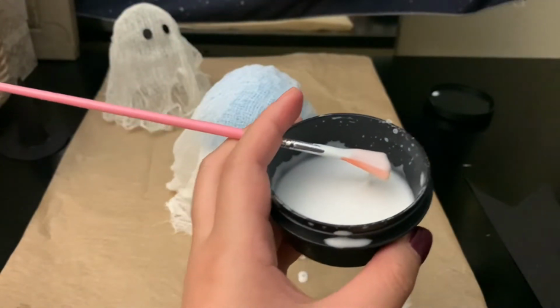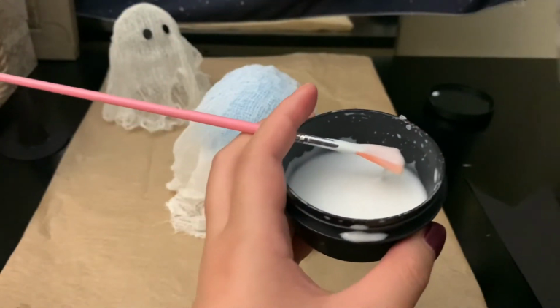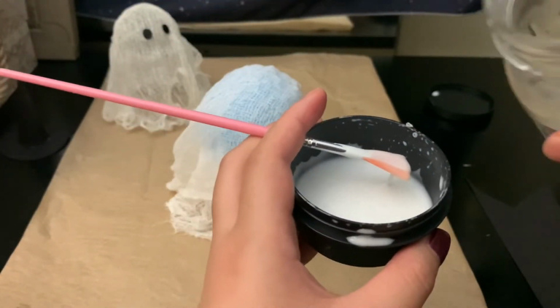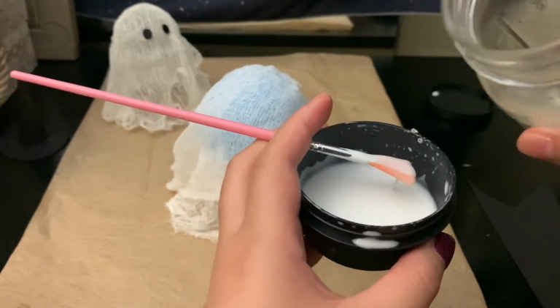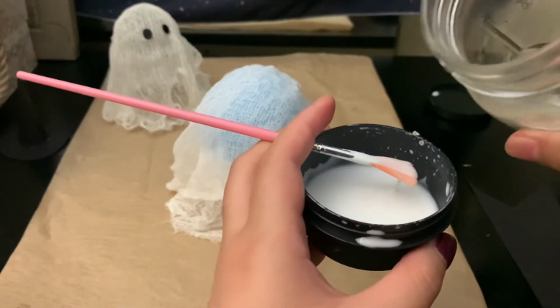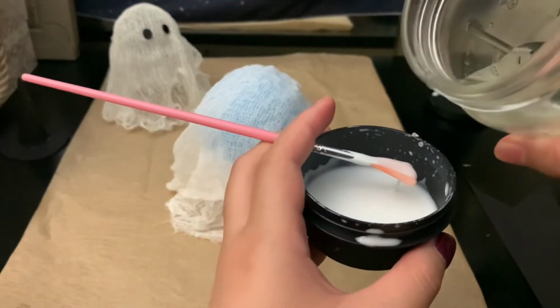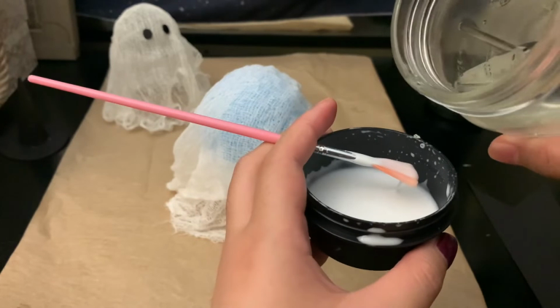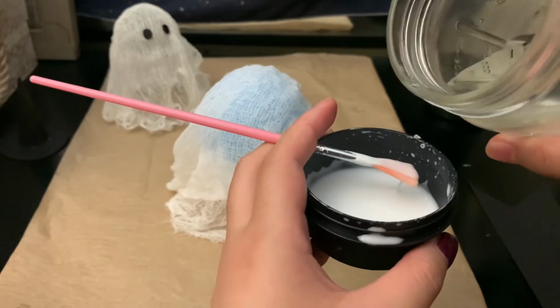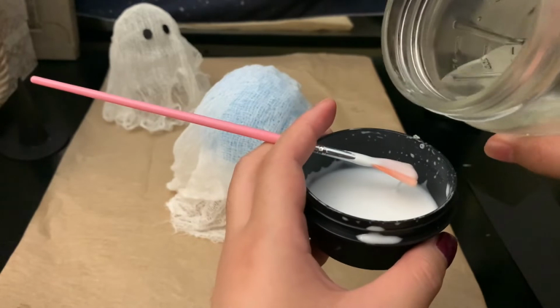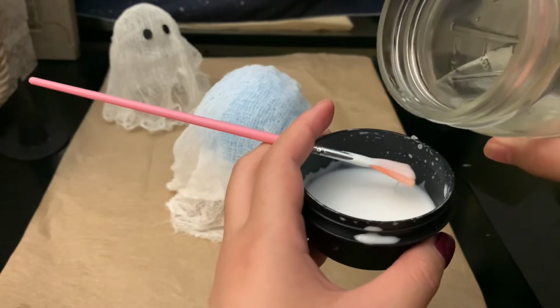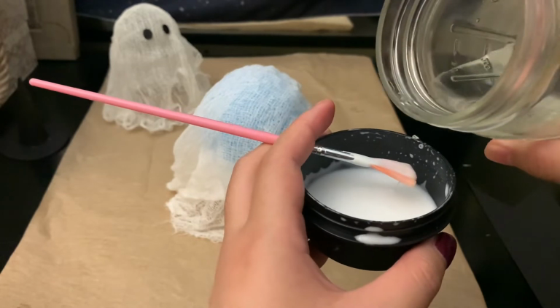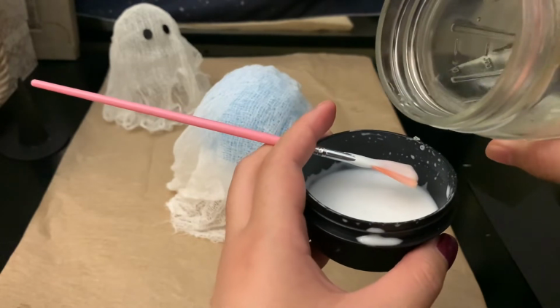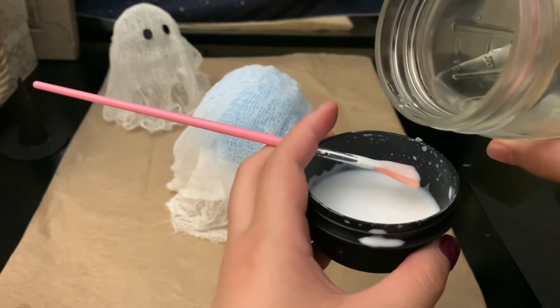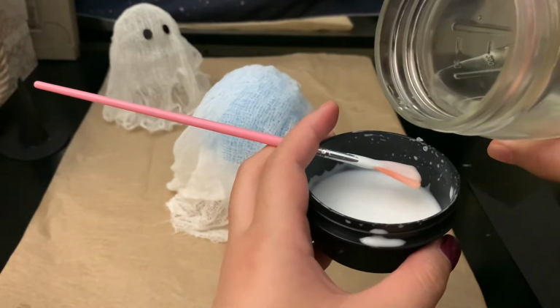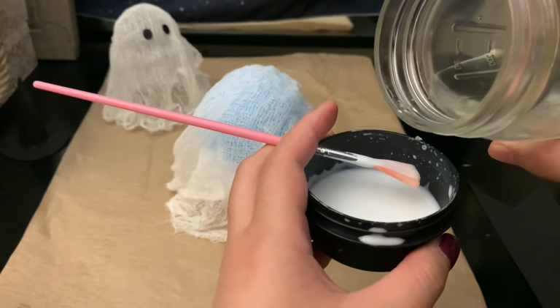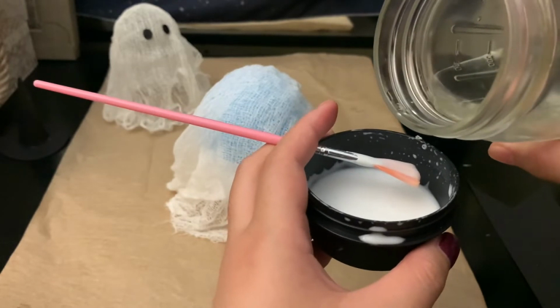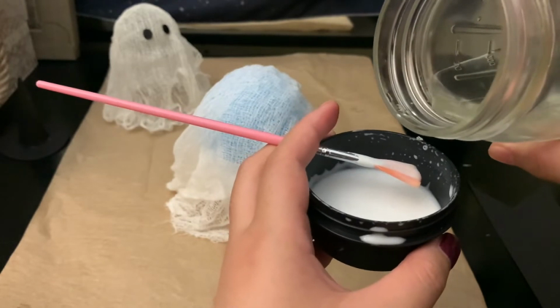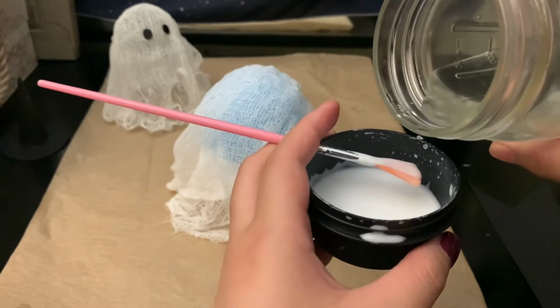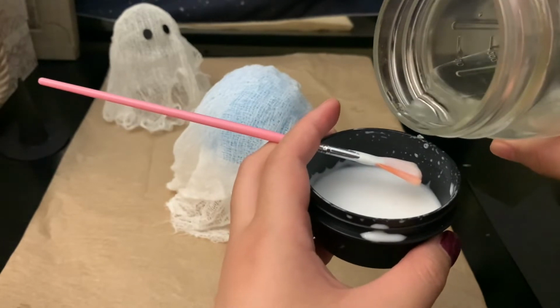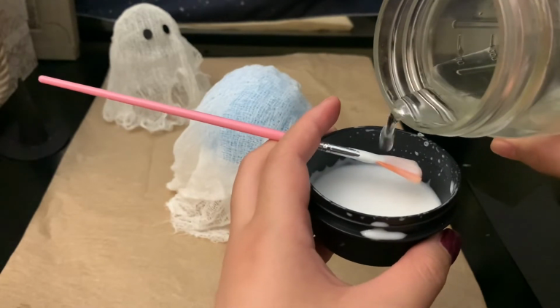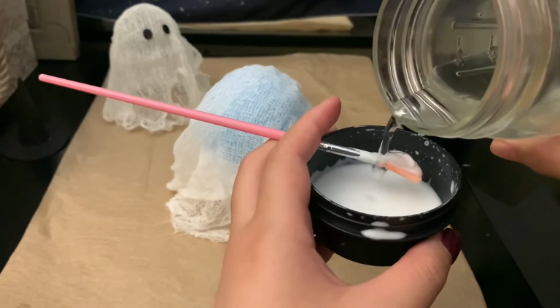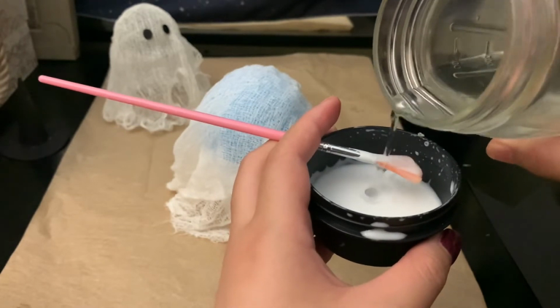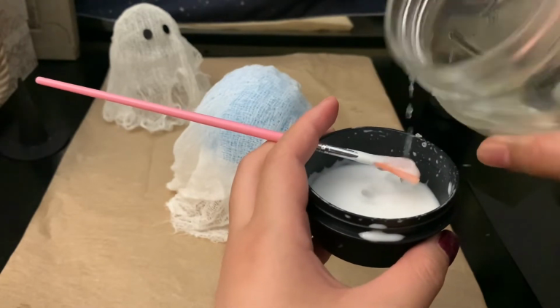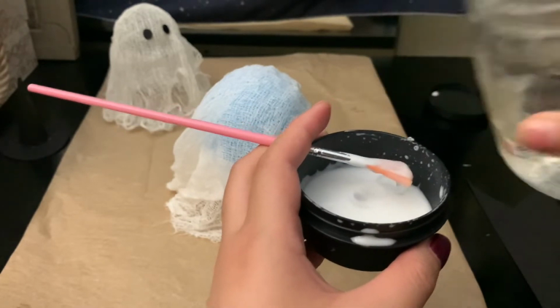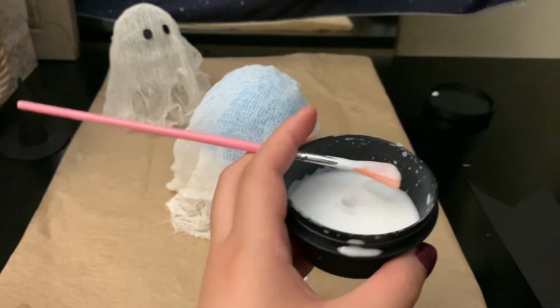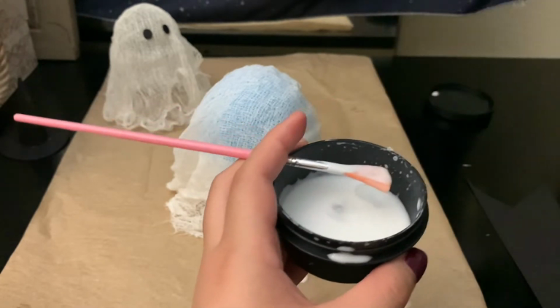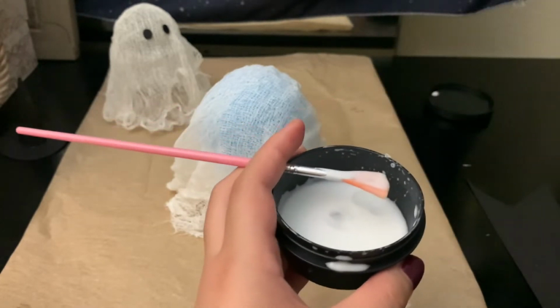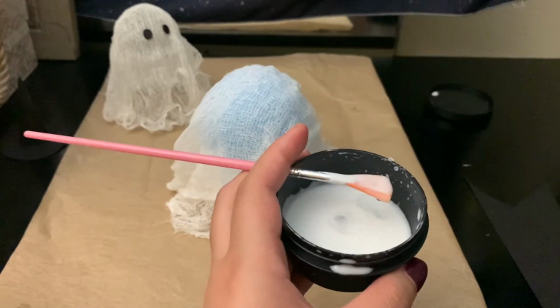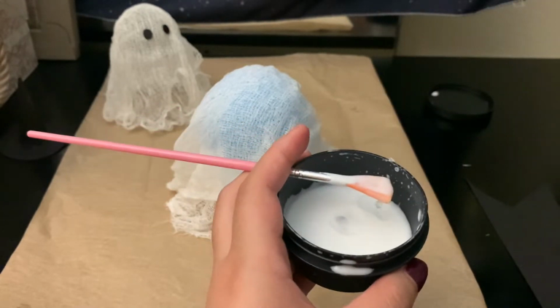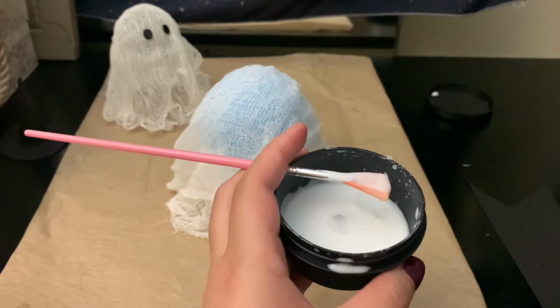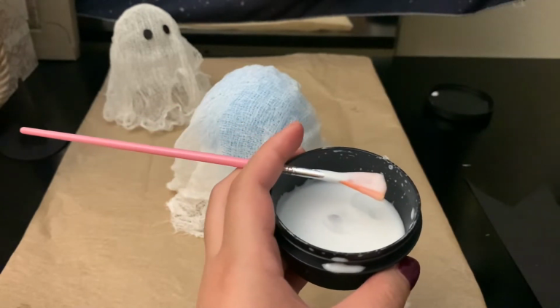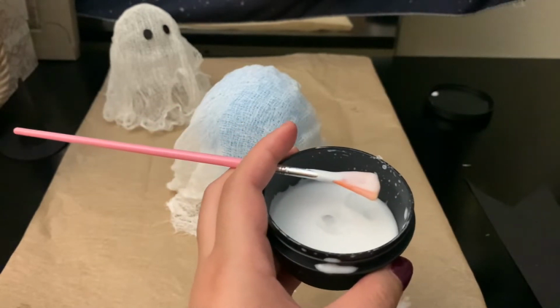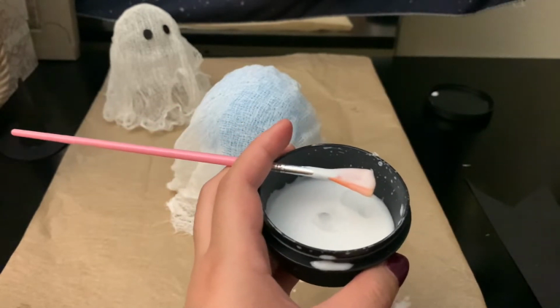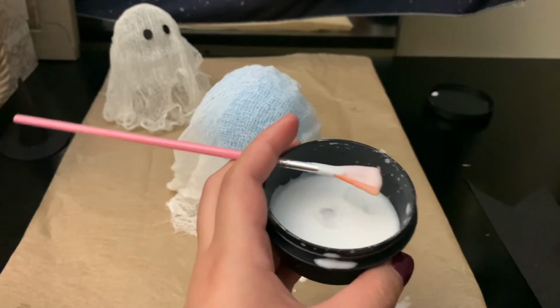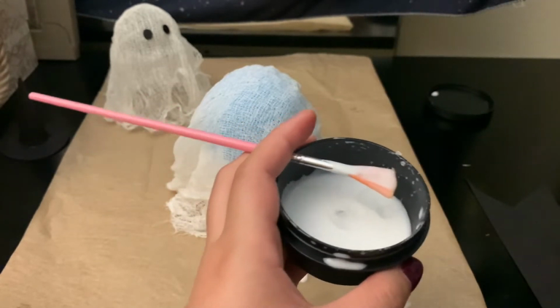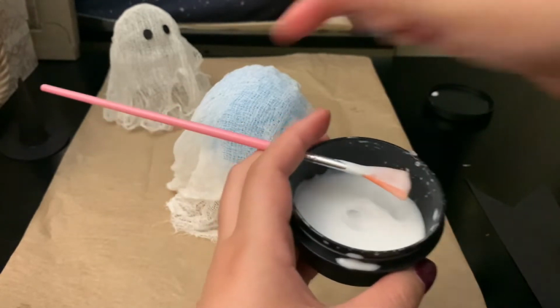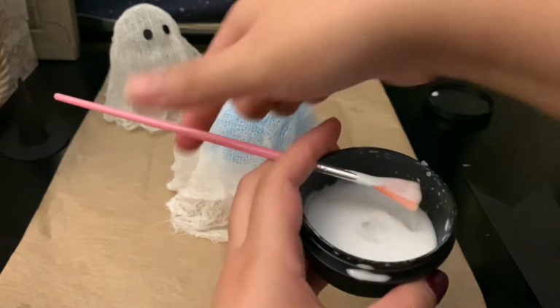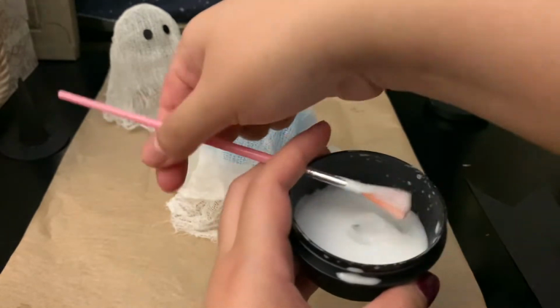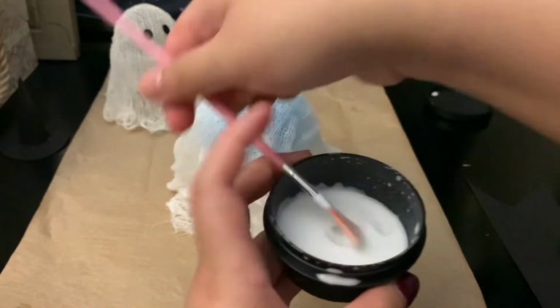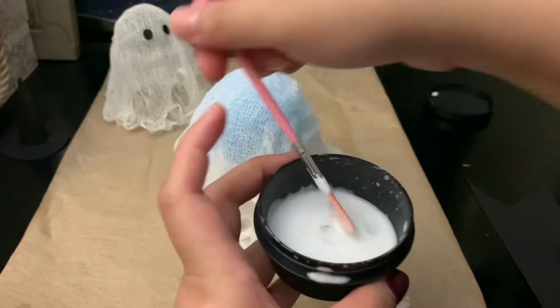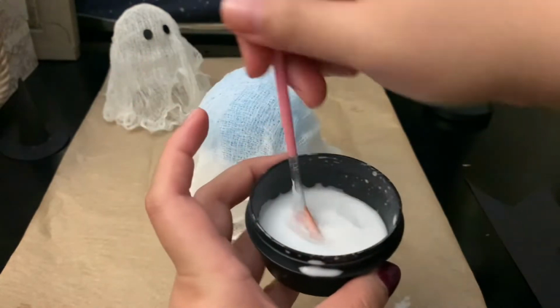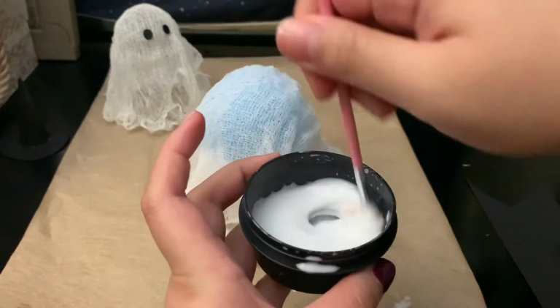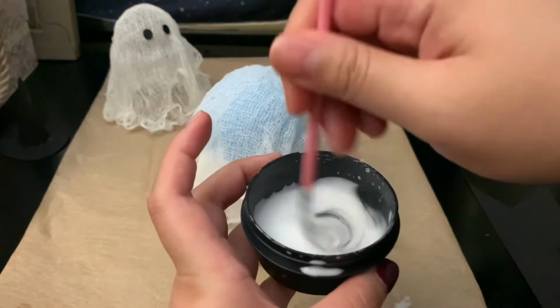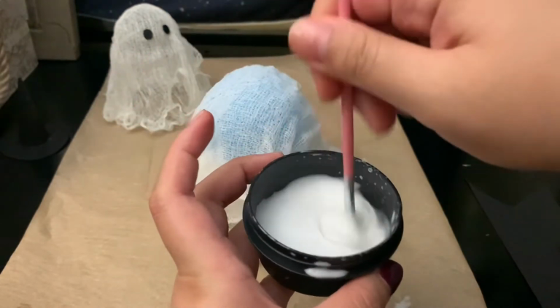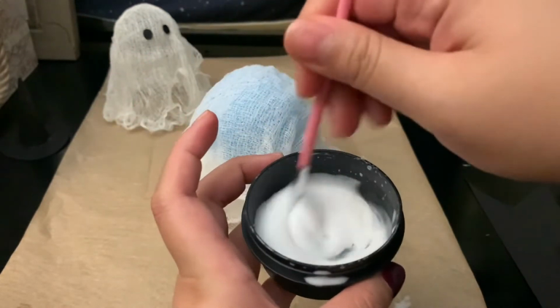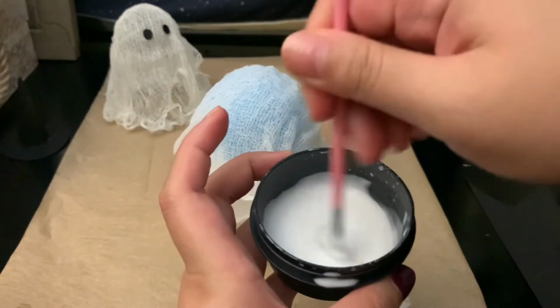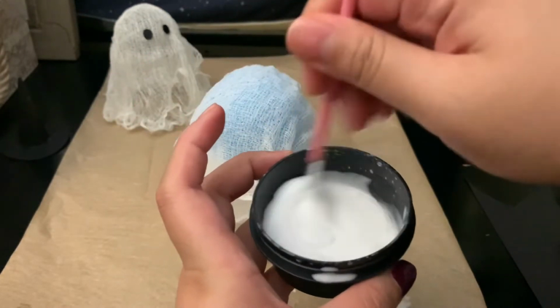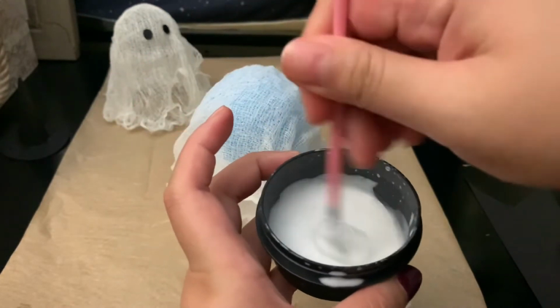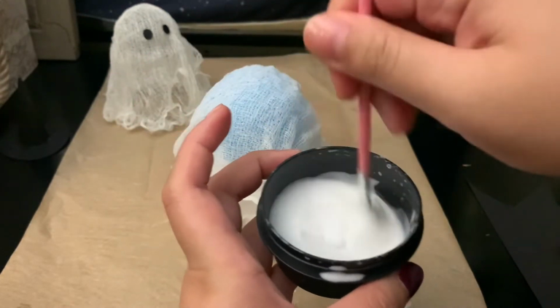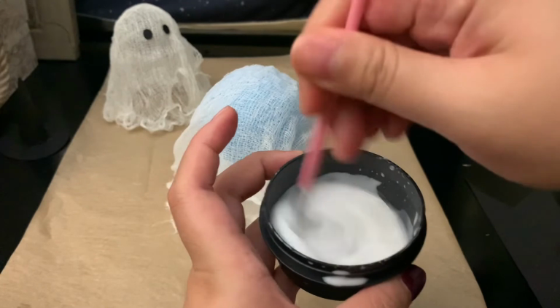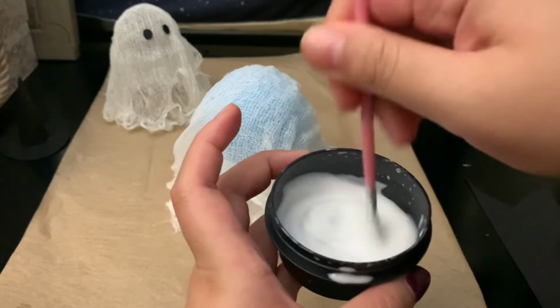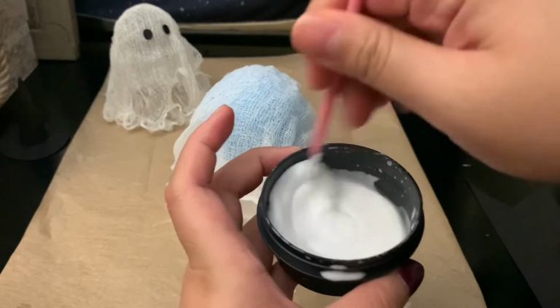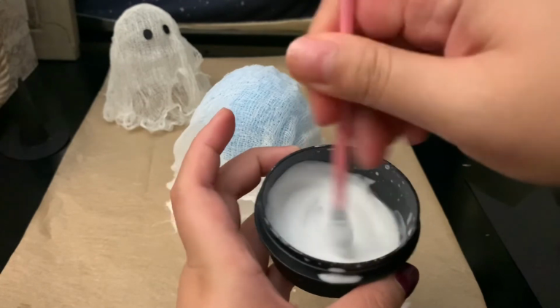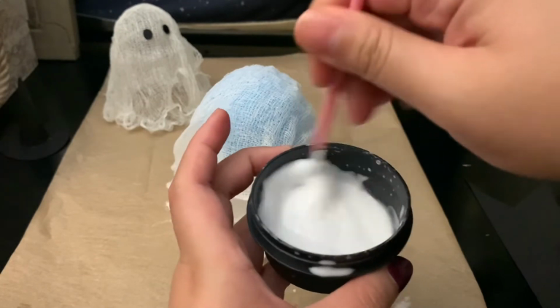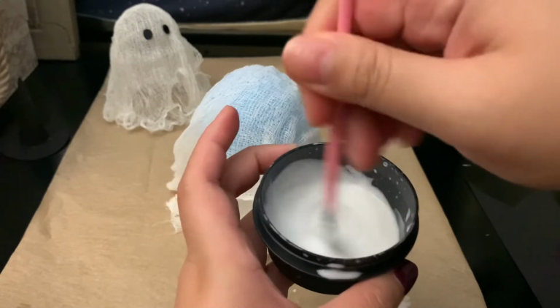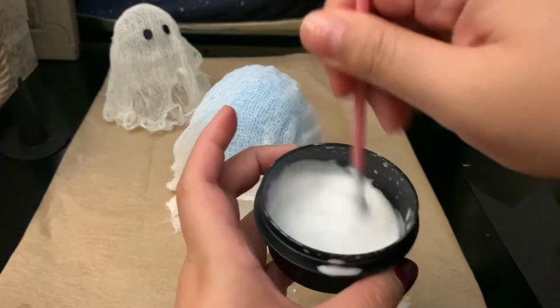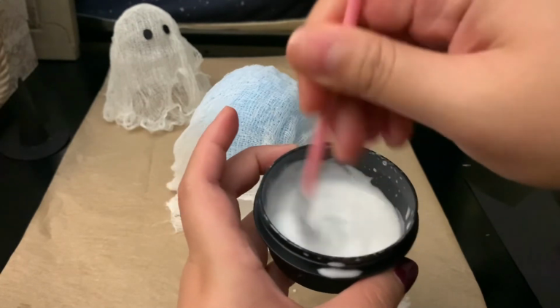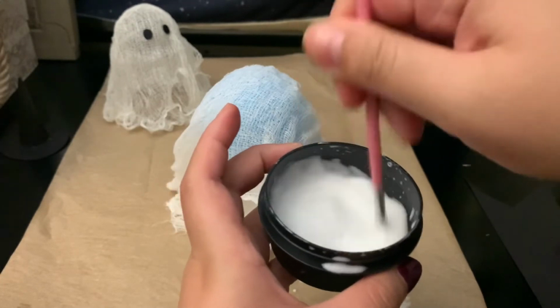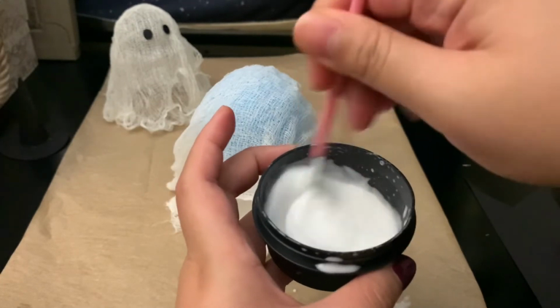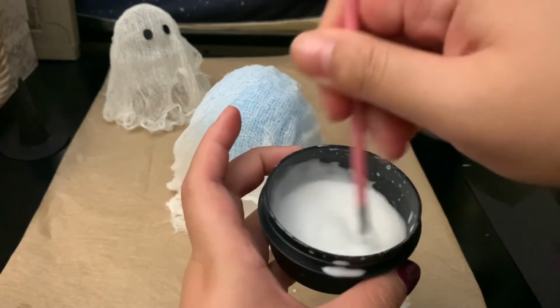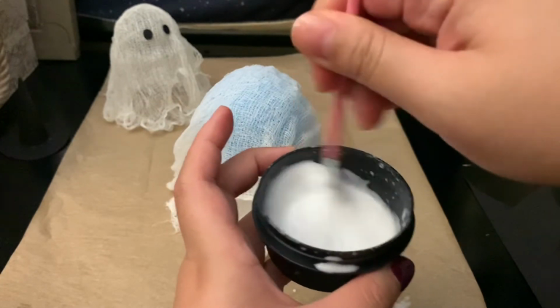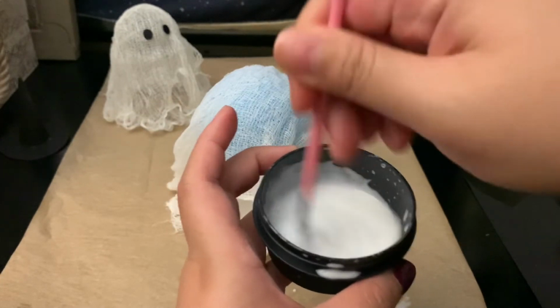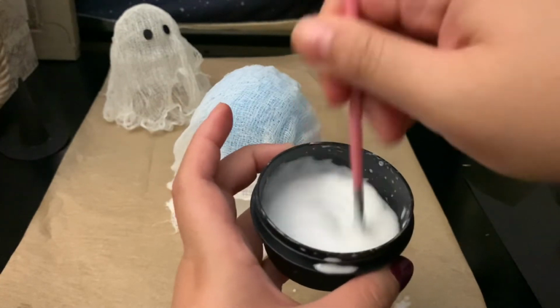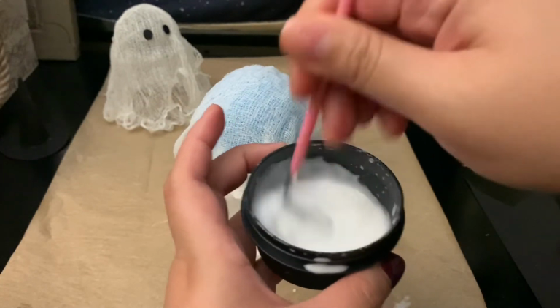Keep in mind that the more water you add, the less stiff the ghost will be. I'm just going to add a tiny bit more, mix that up, and then you can dip your cheesecloth.